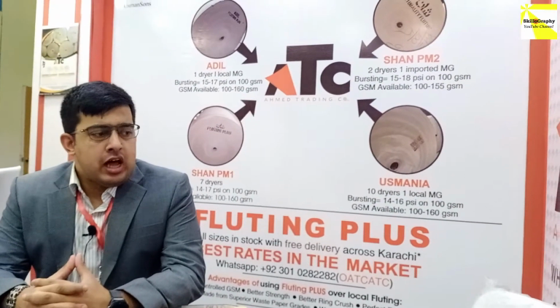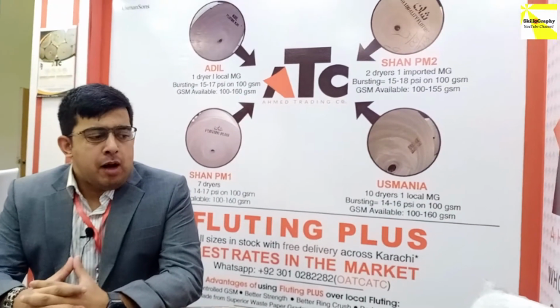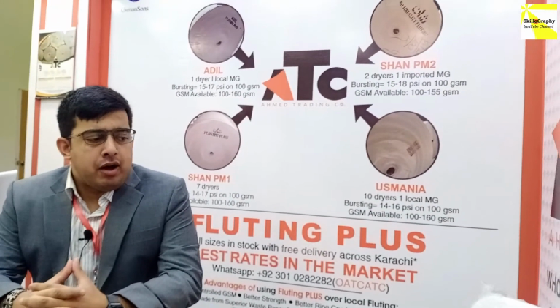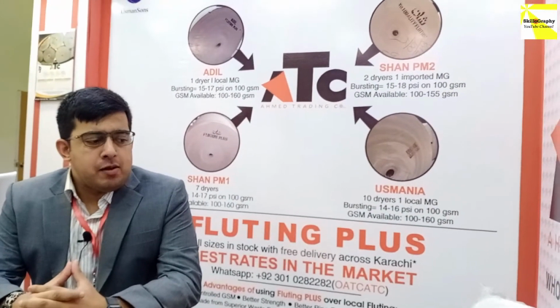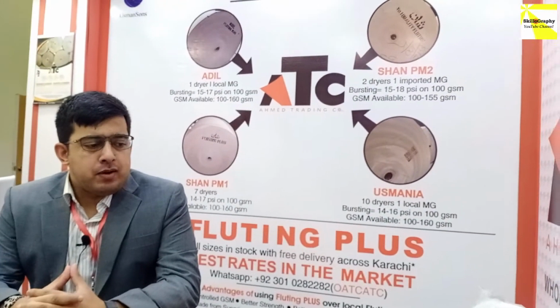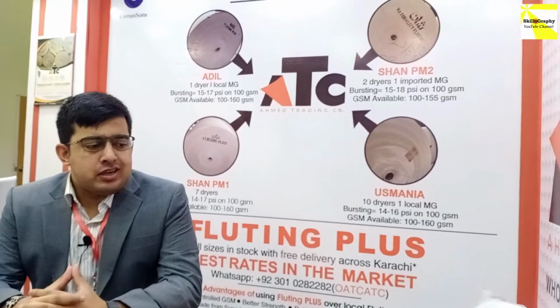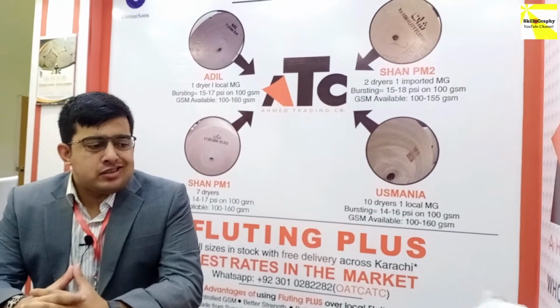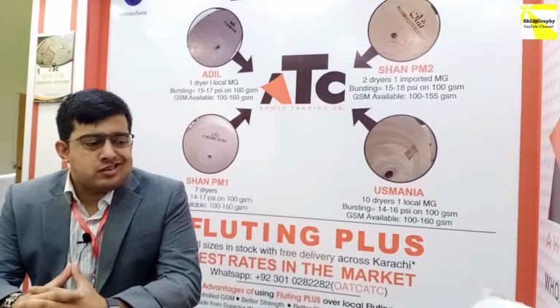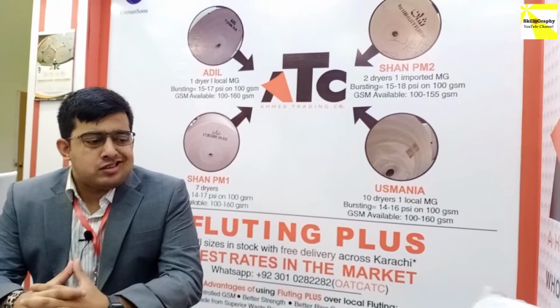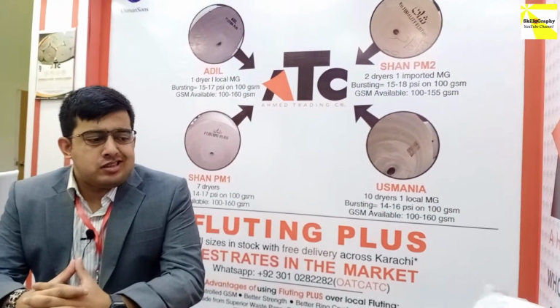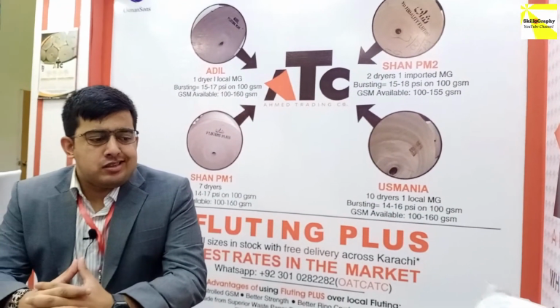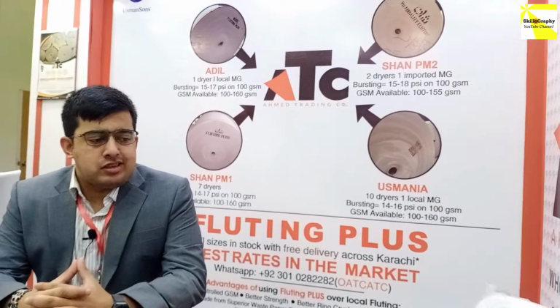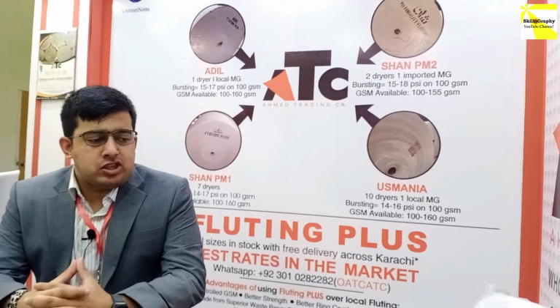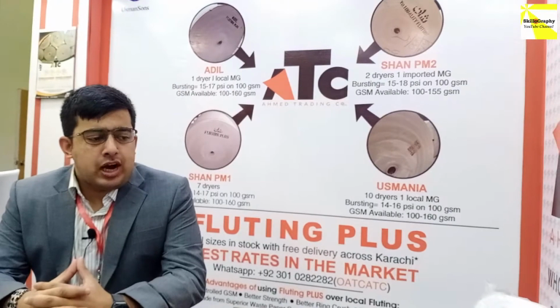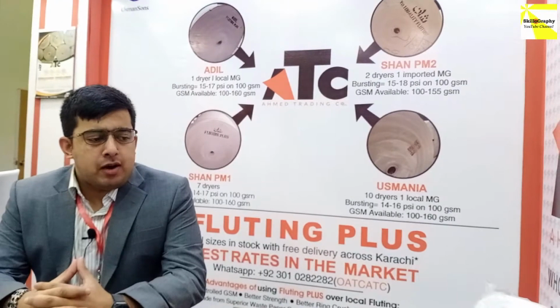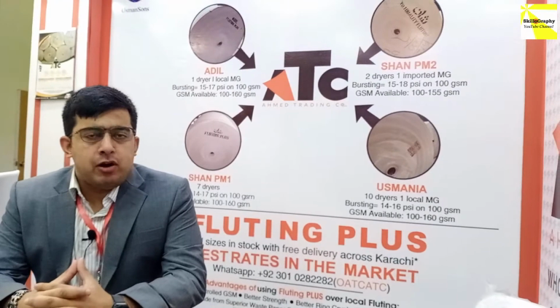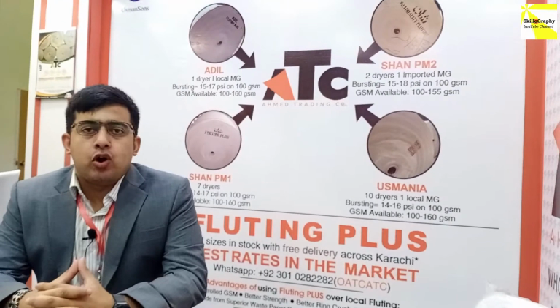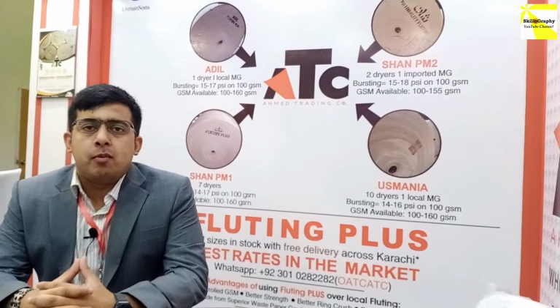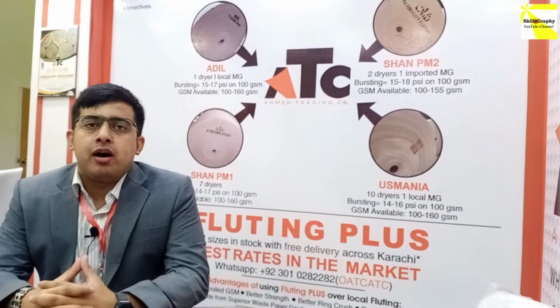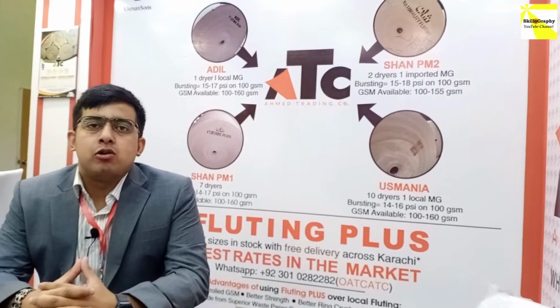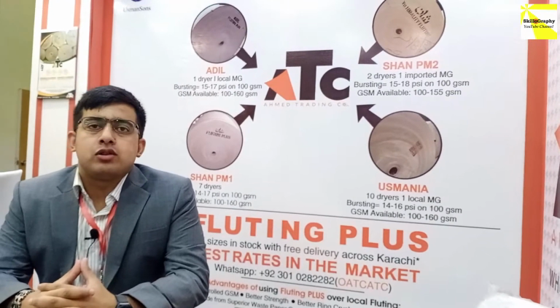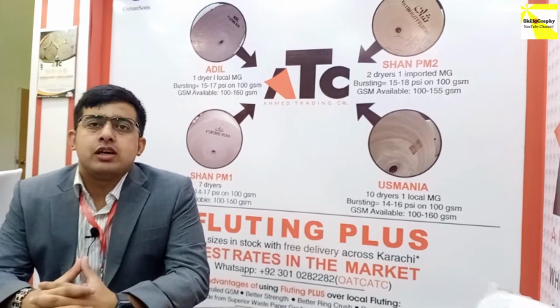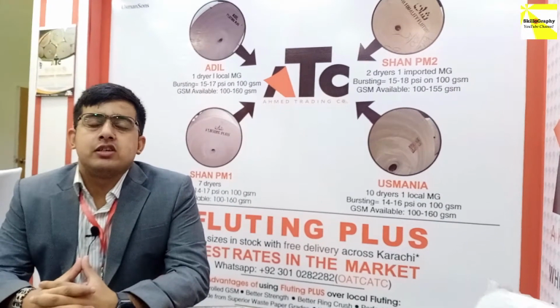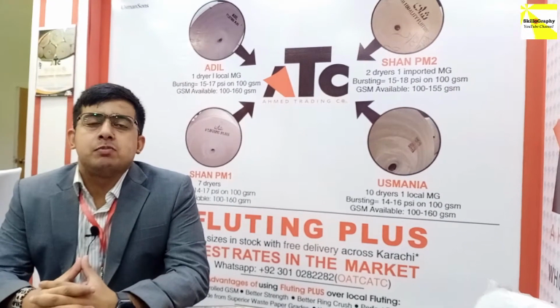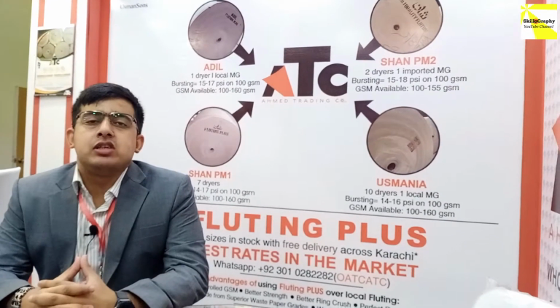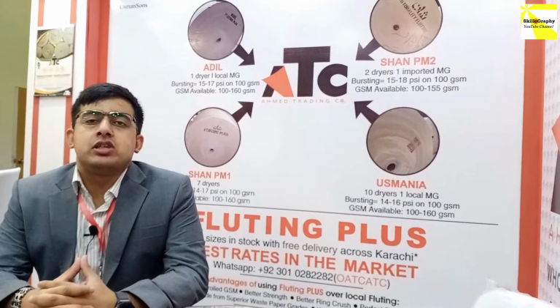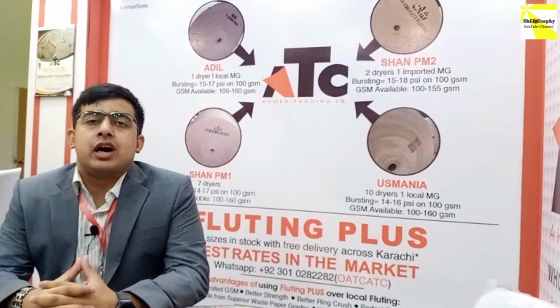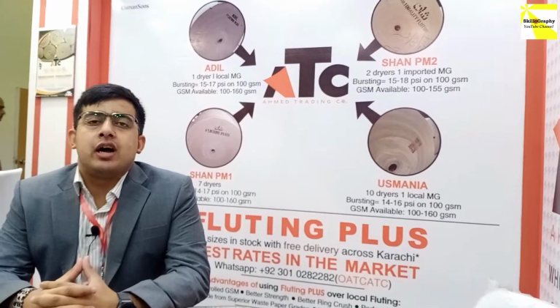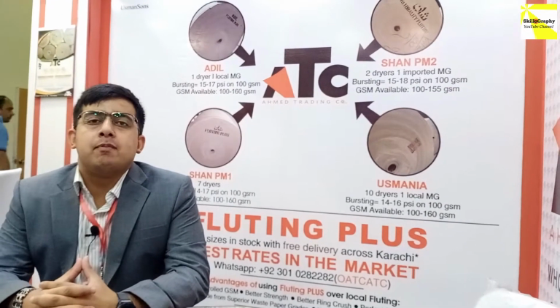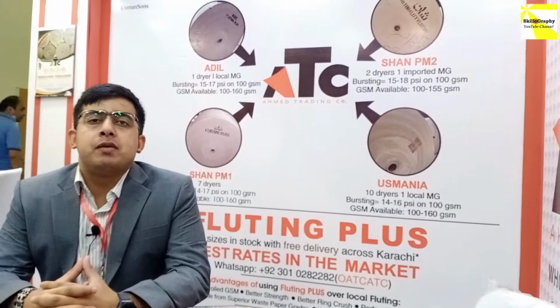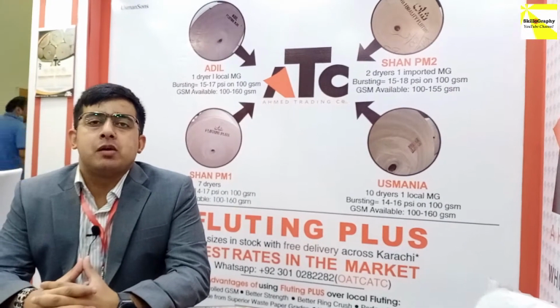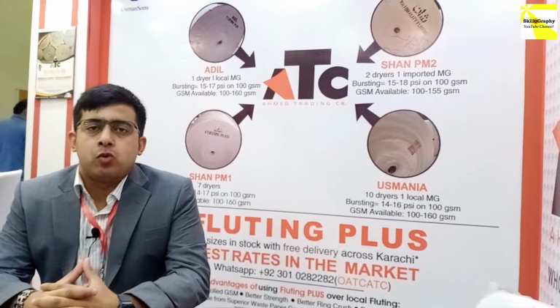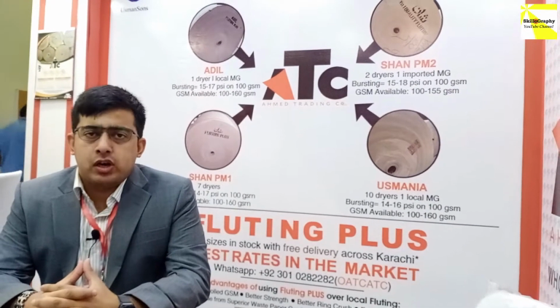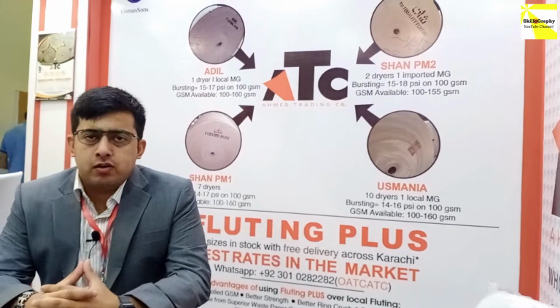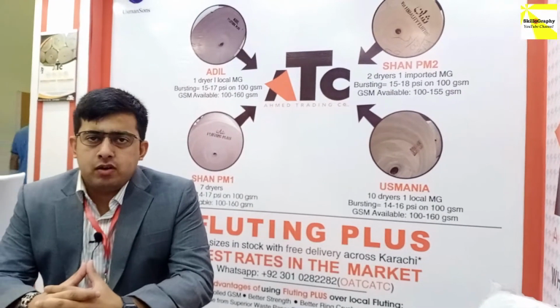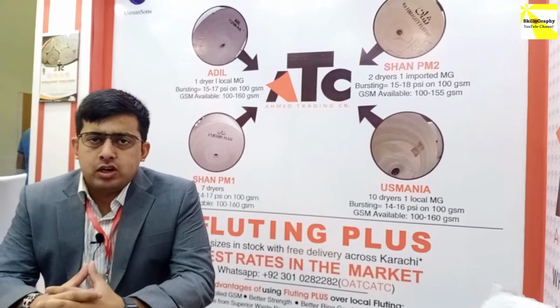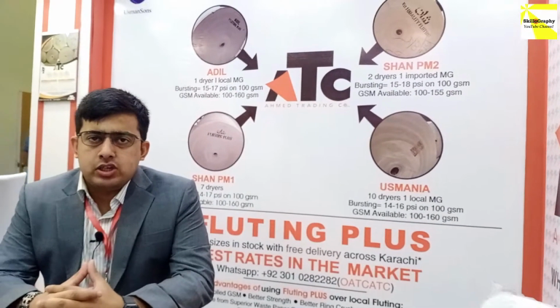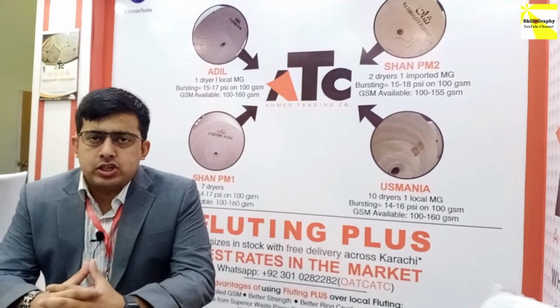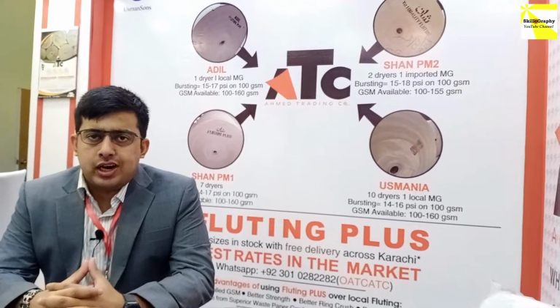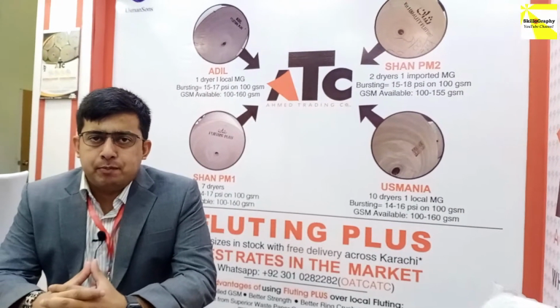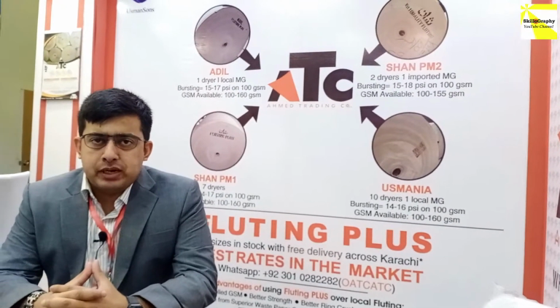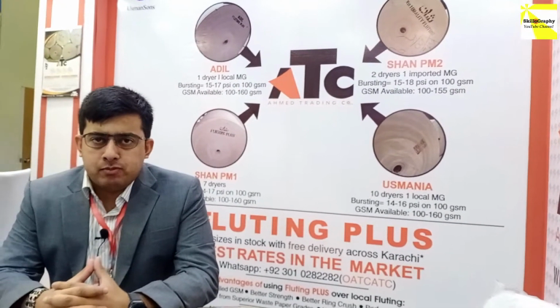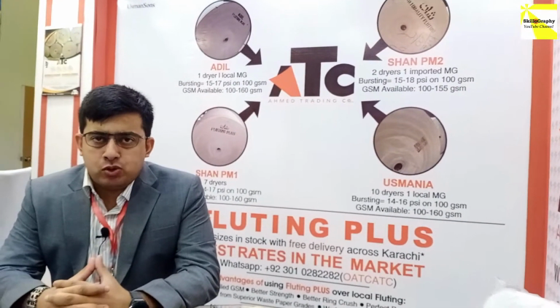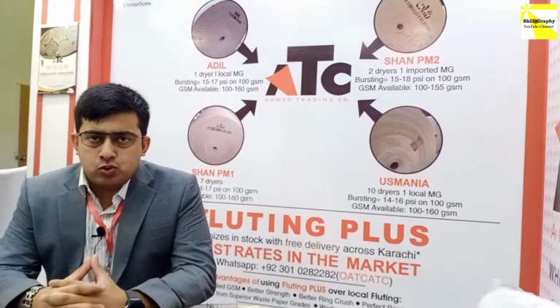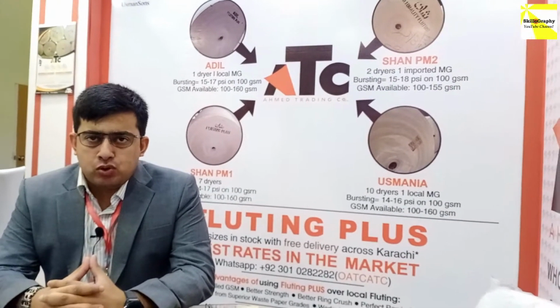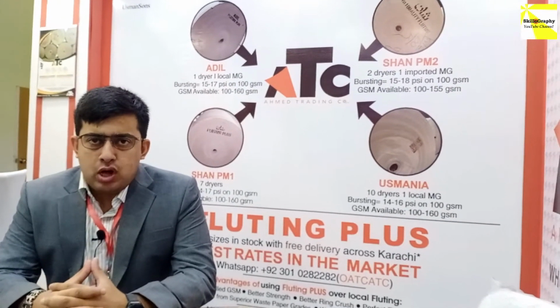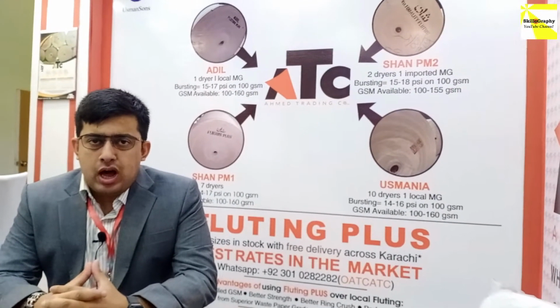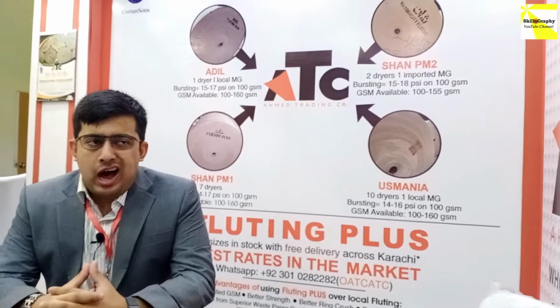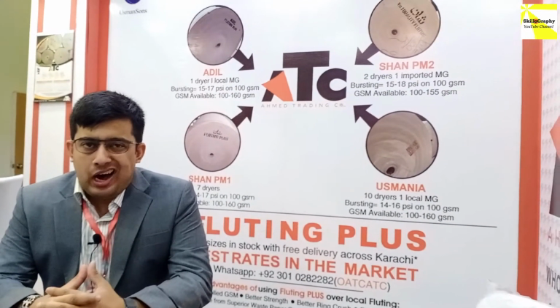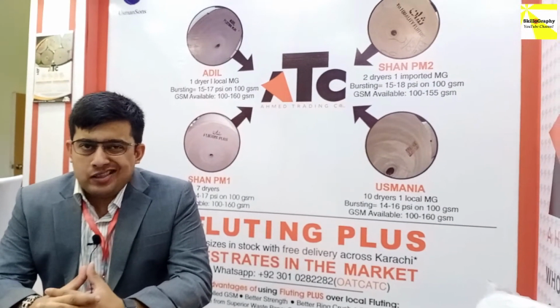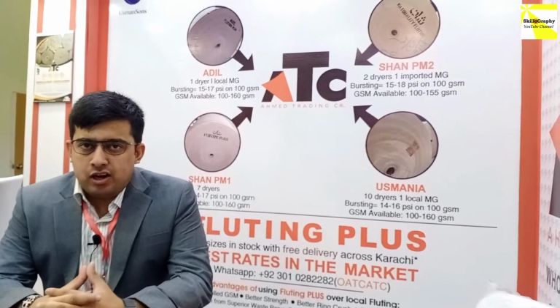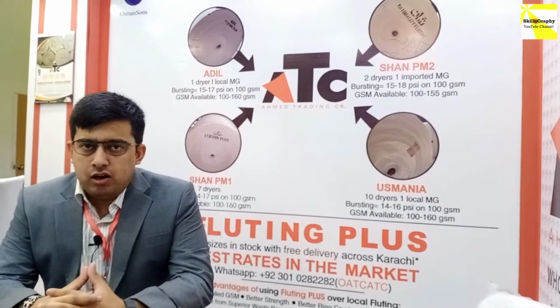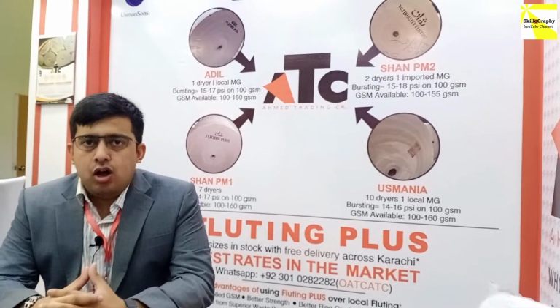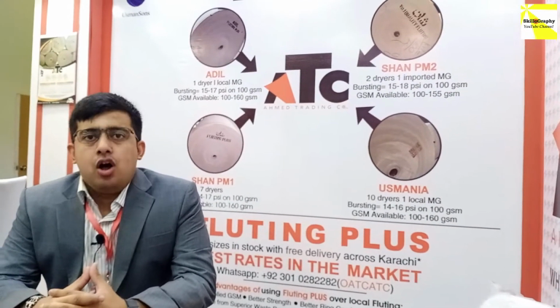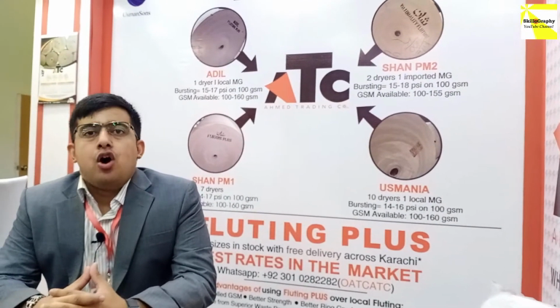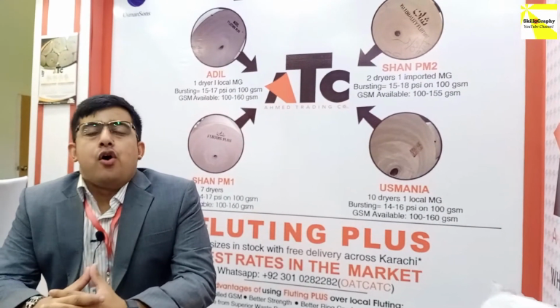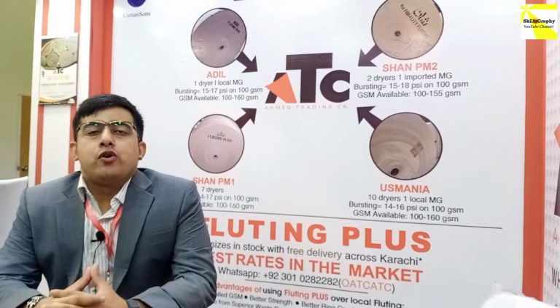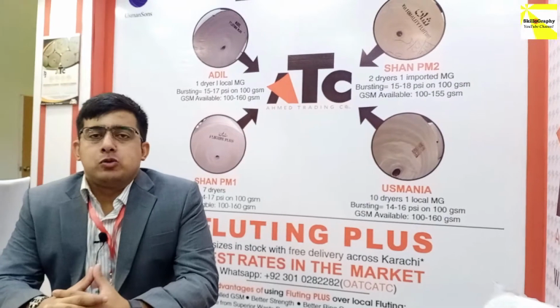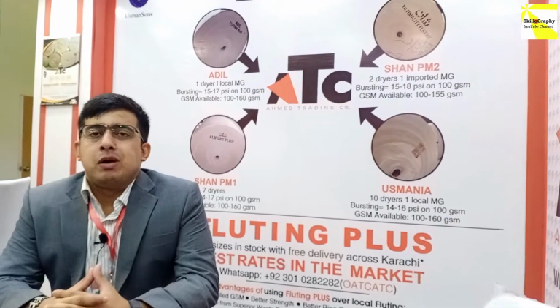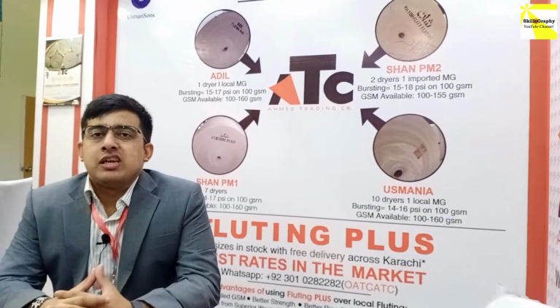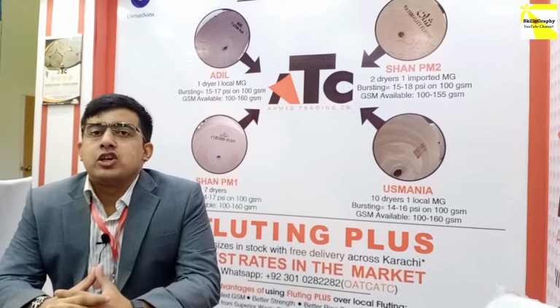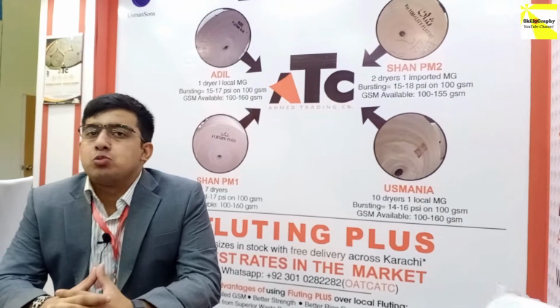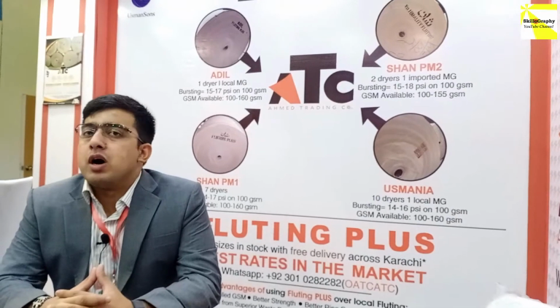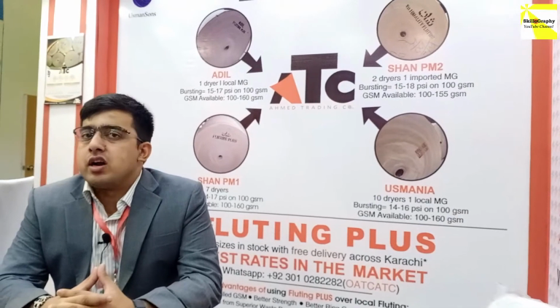We have 4 mills: Shan PM1, Shan PM2, Adil, and Othmaniyah Shumar.